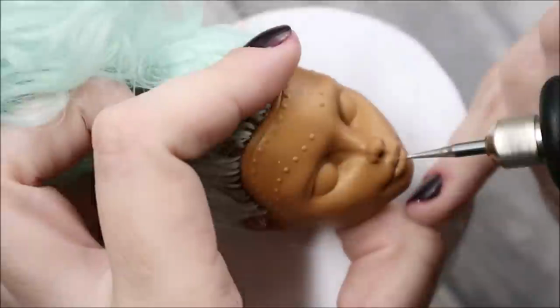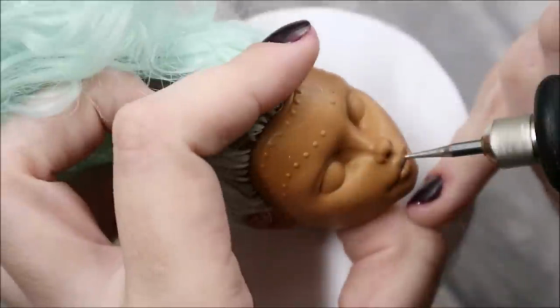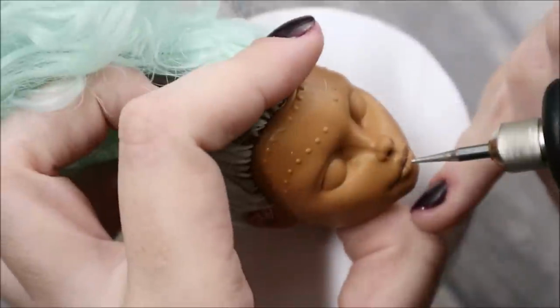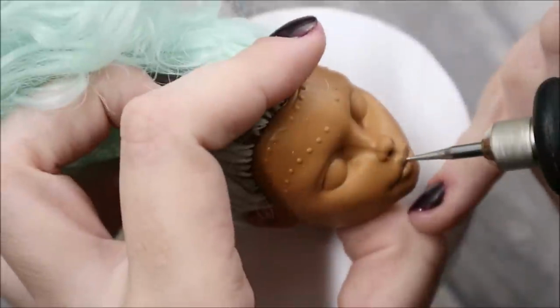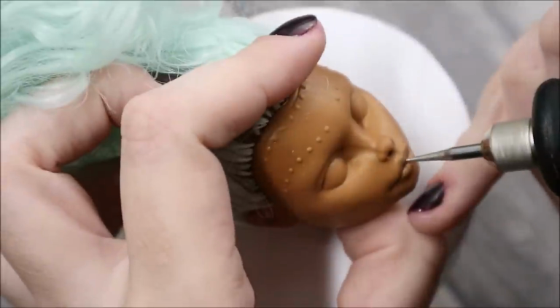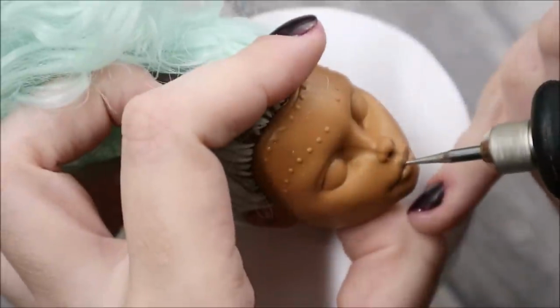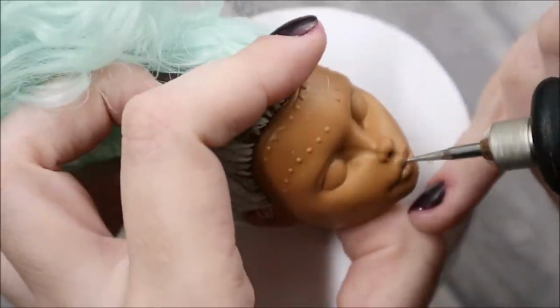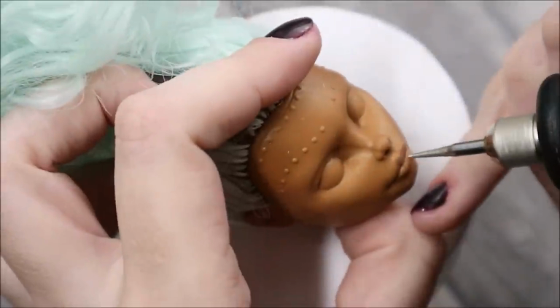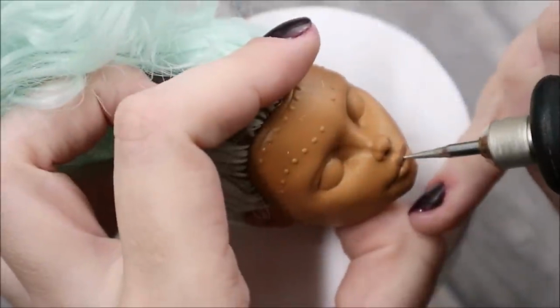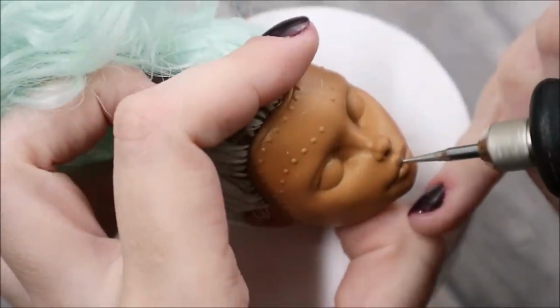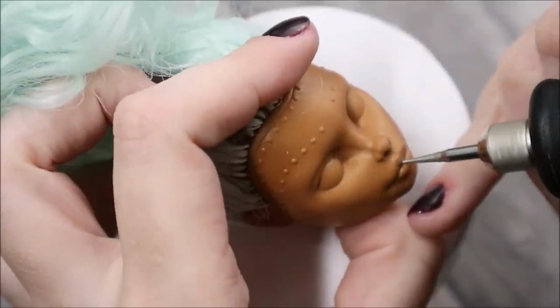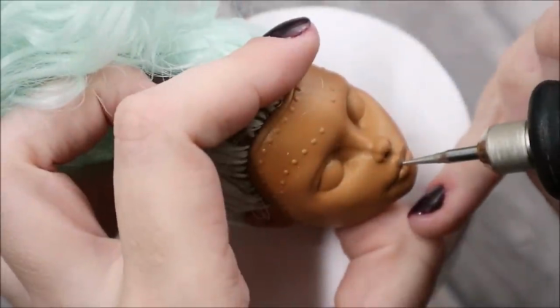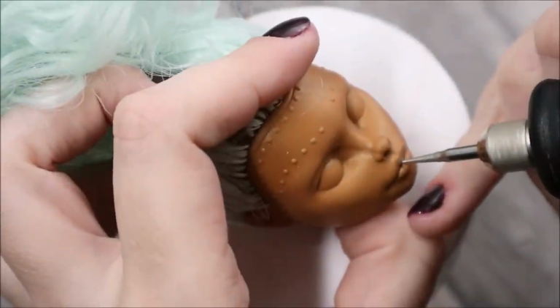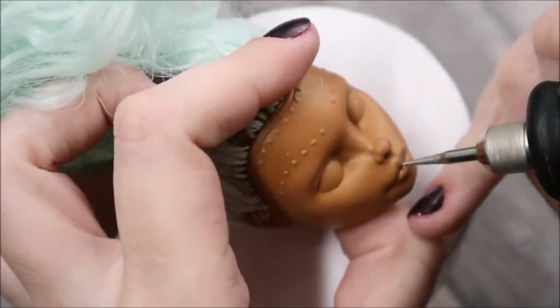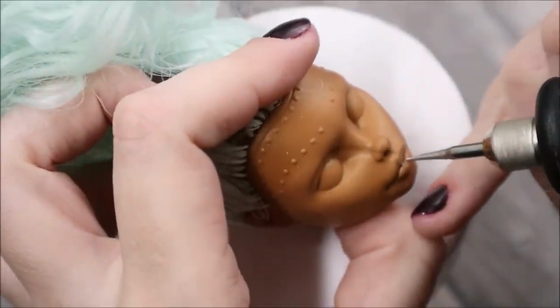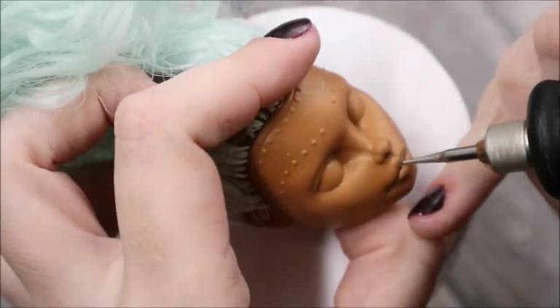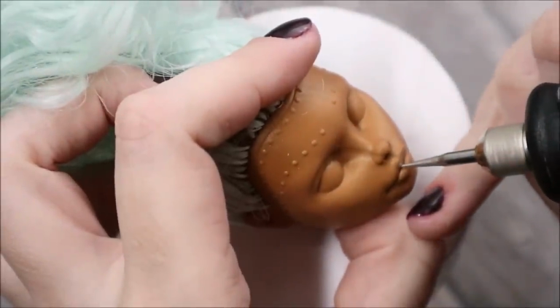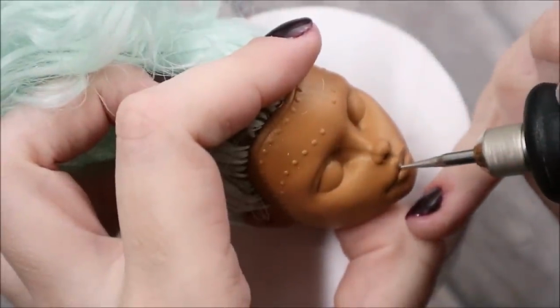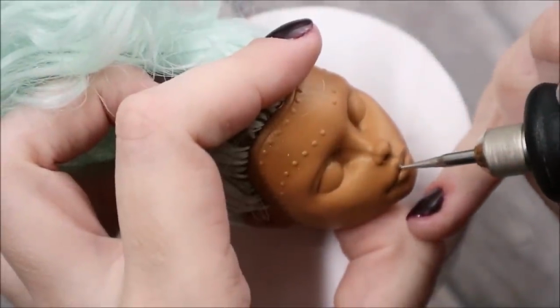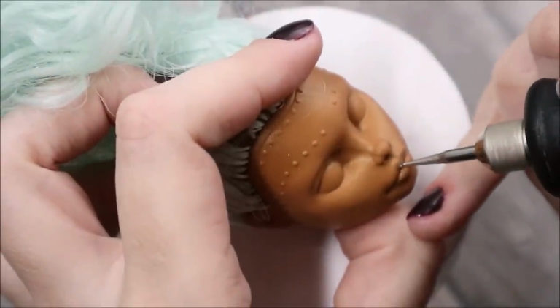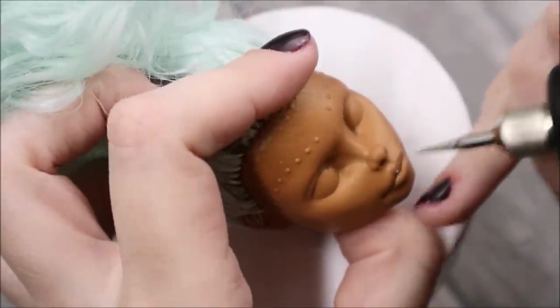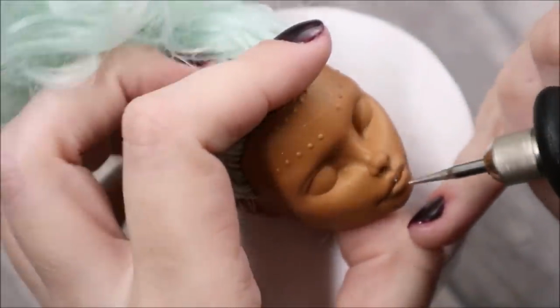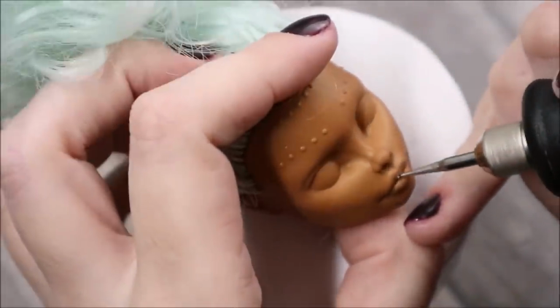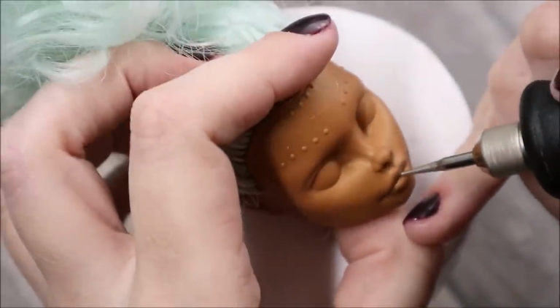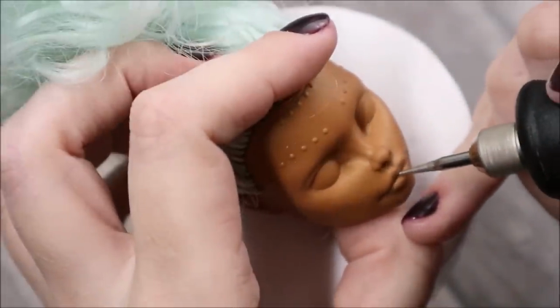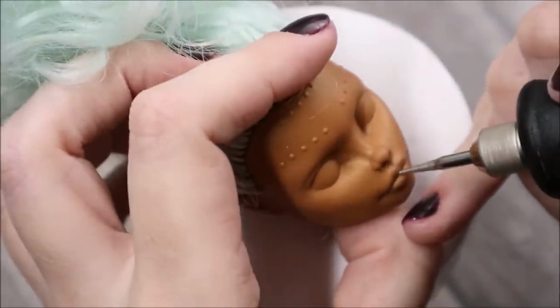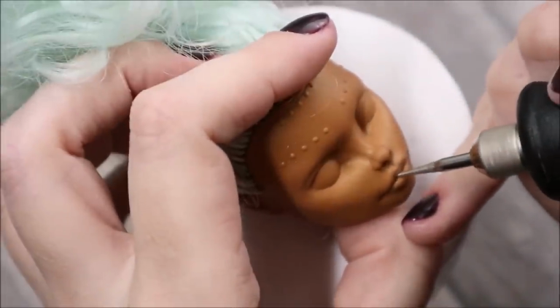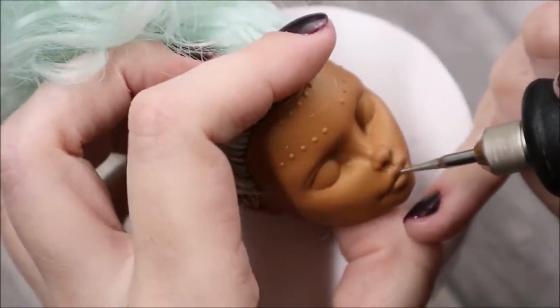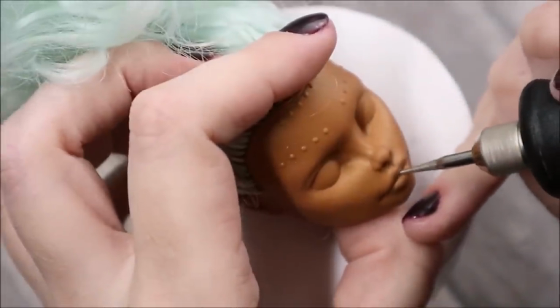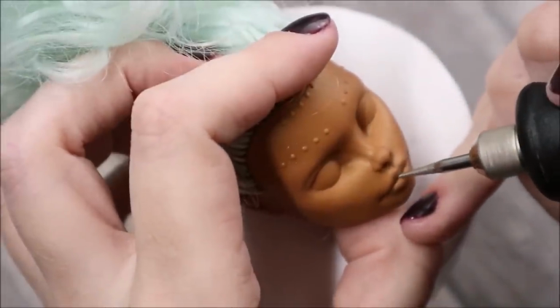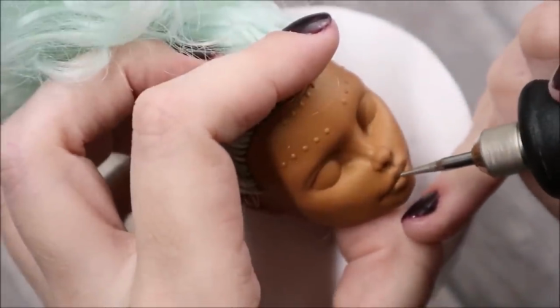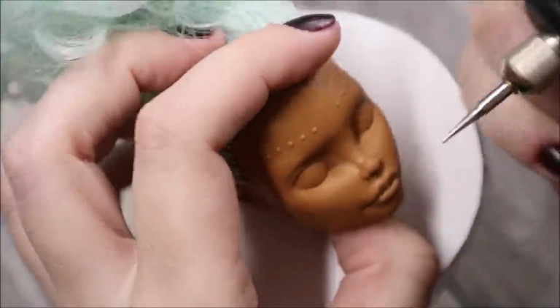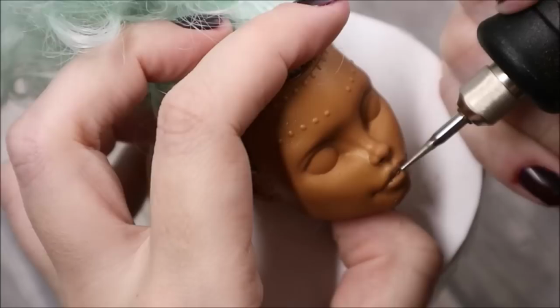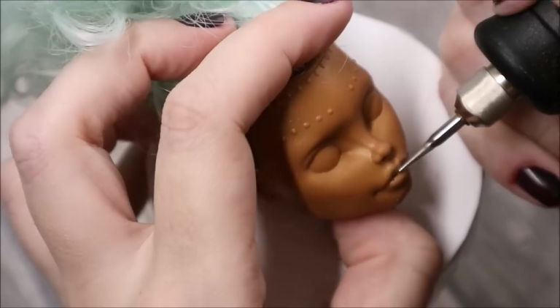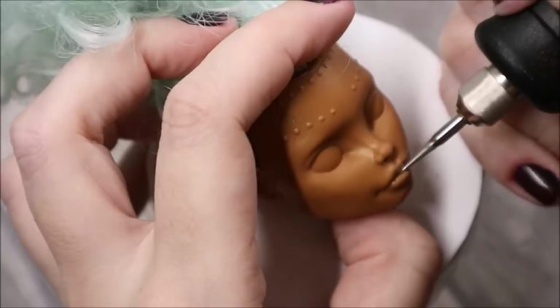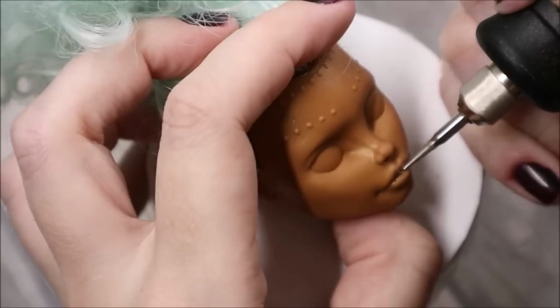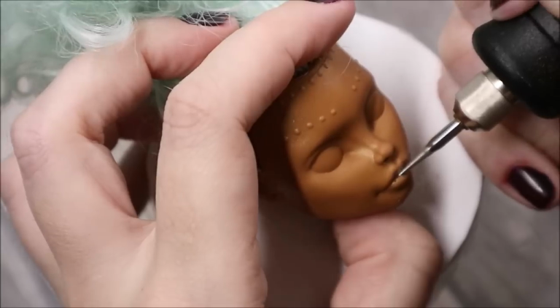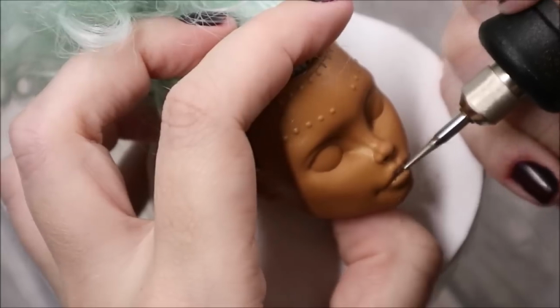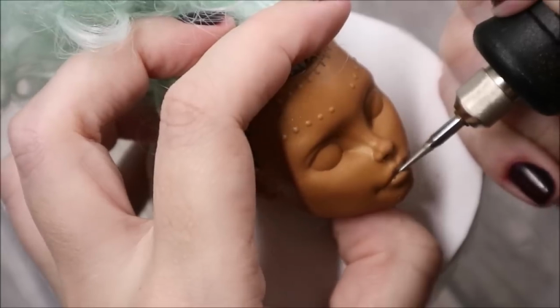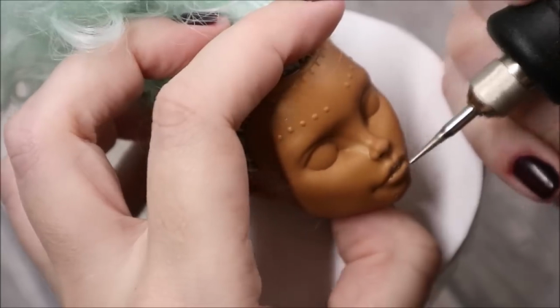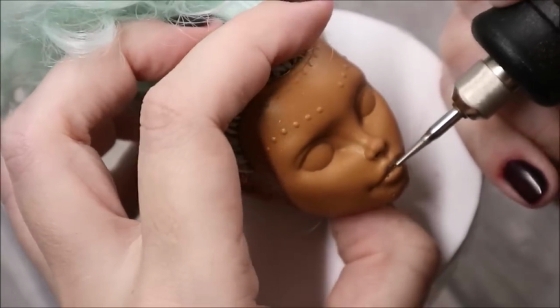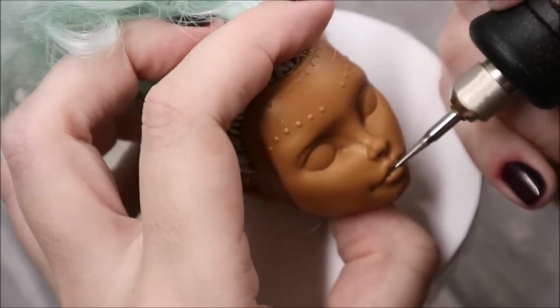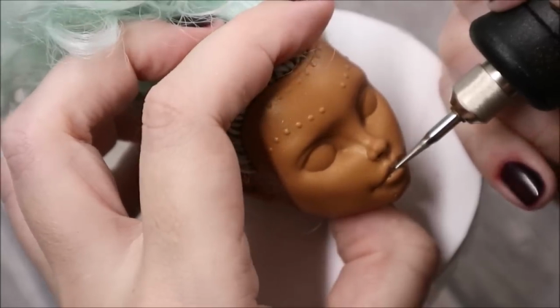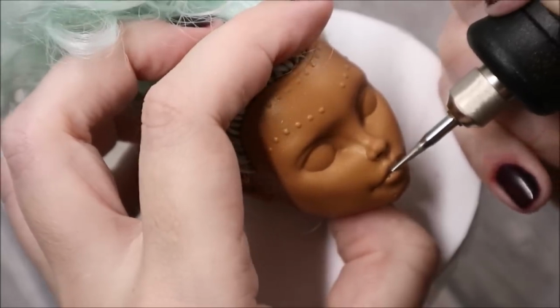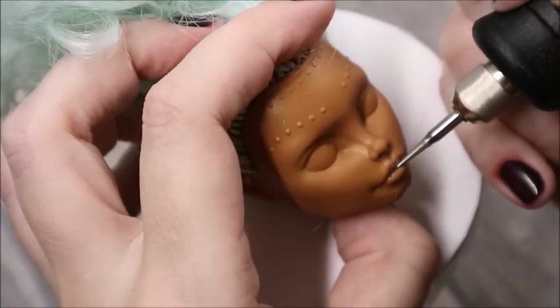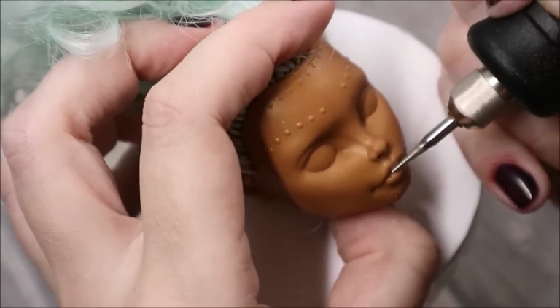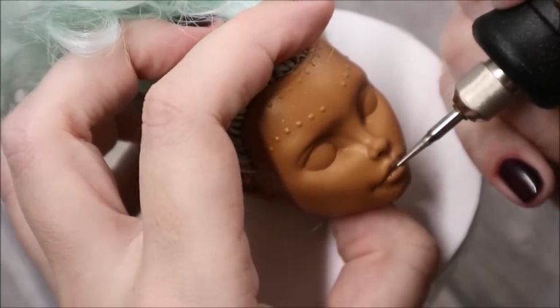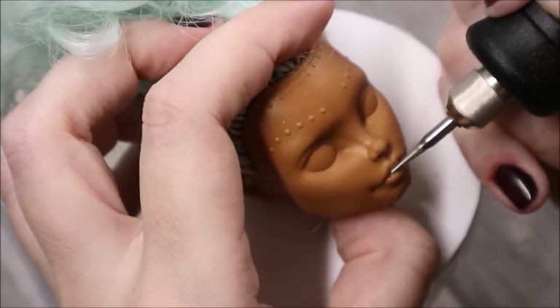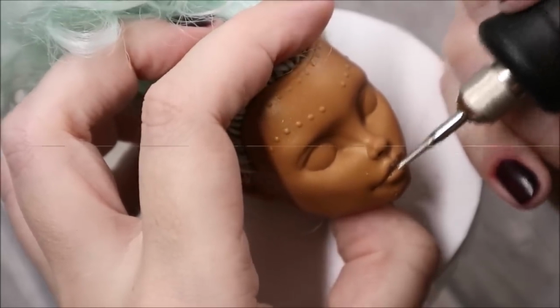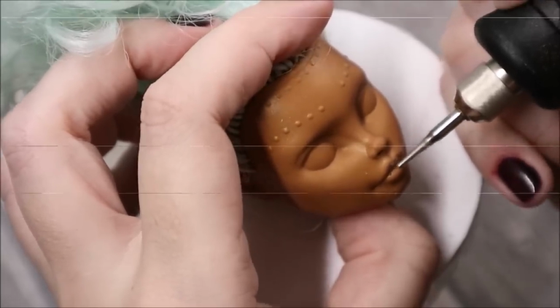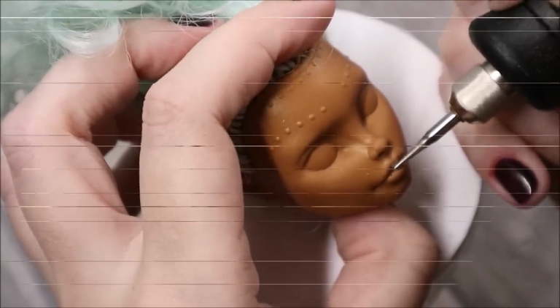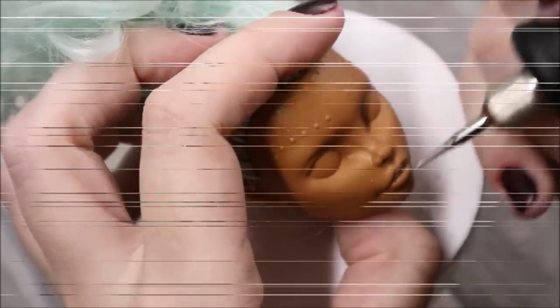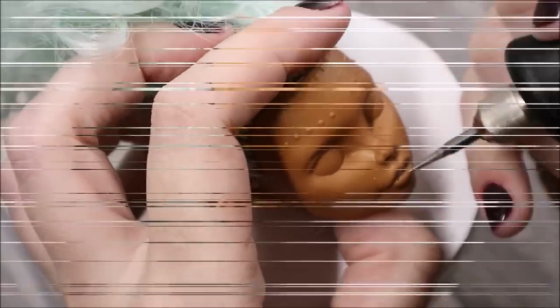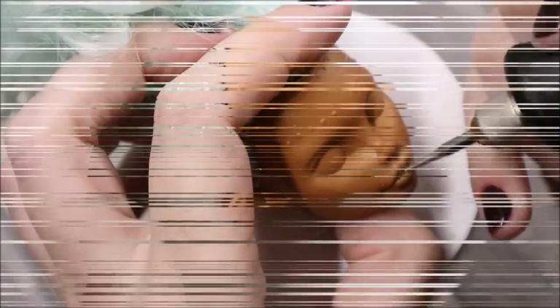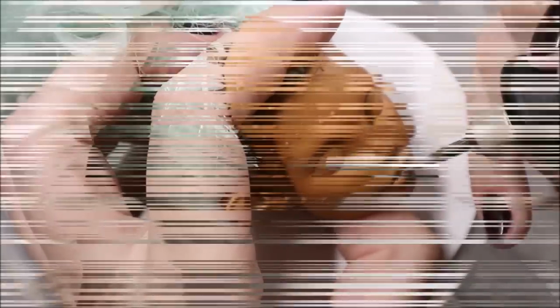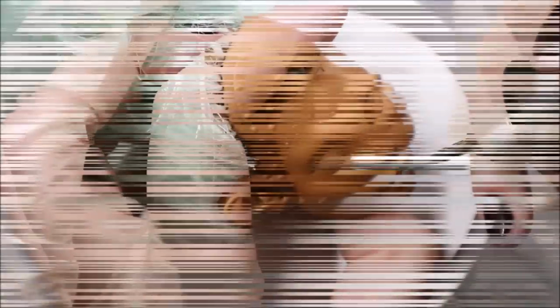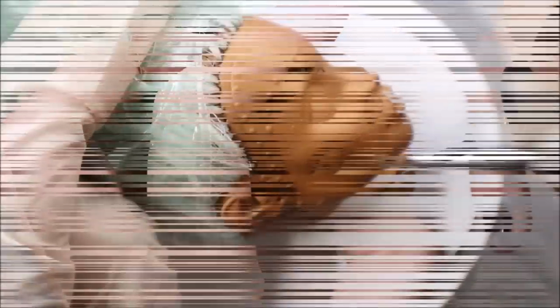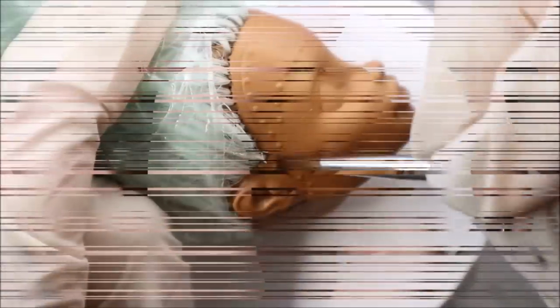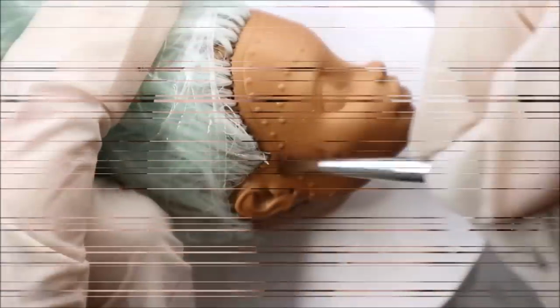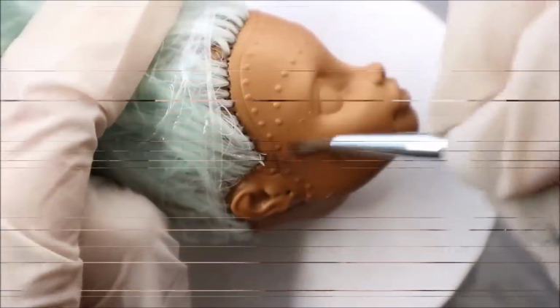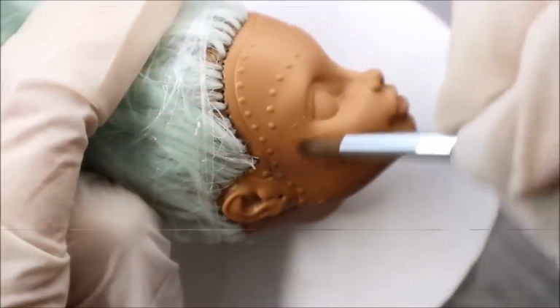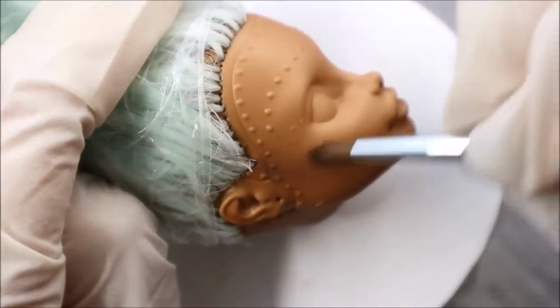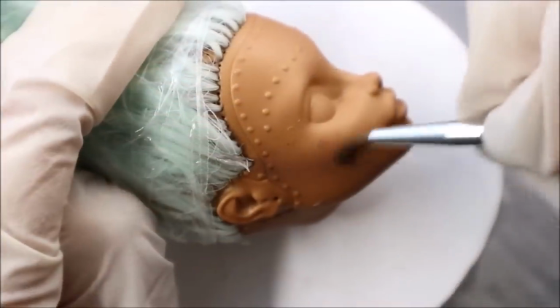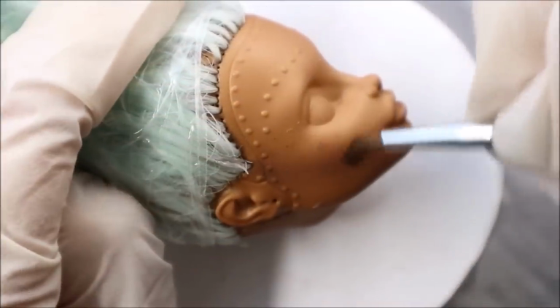I want to make her mouth a little bit open — you will see later why. And for this I will use a Dremel rotary tool.